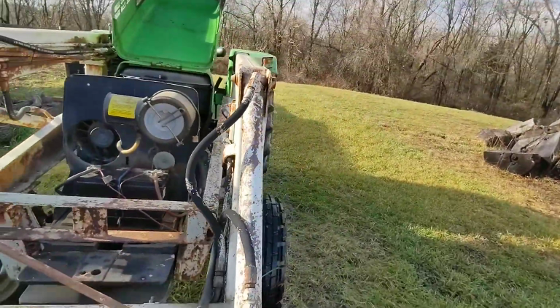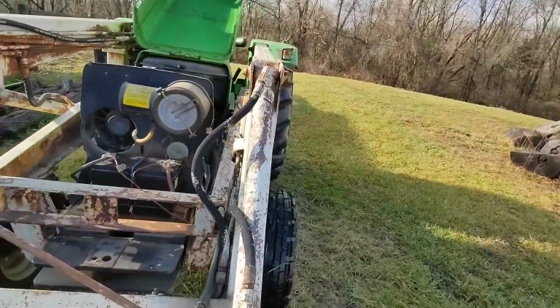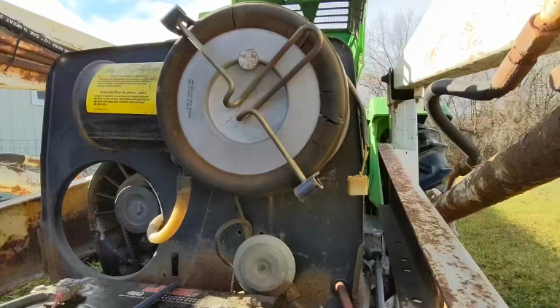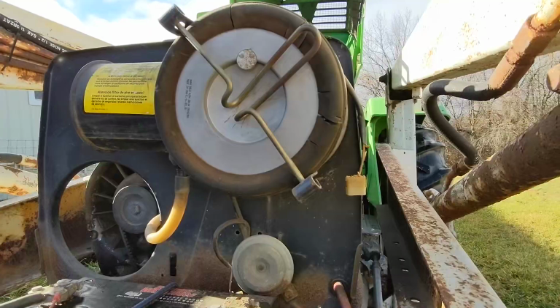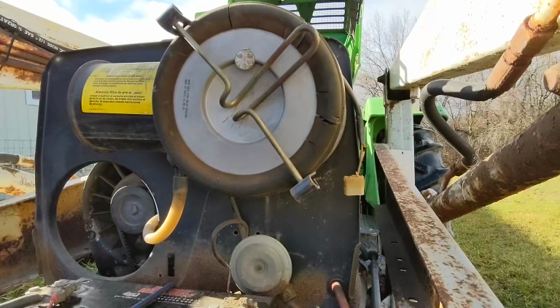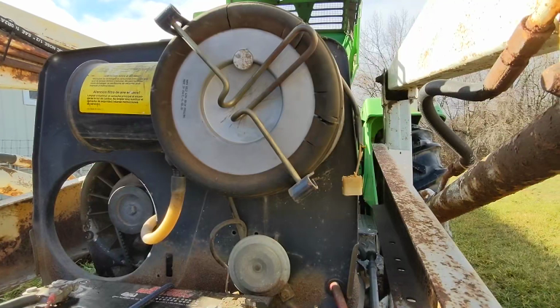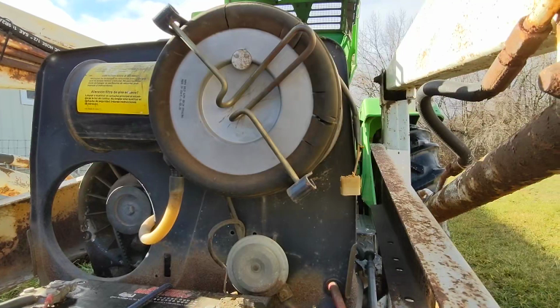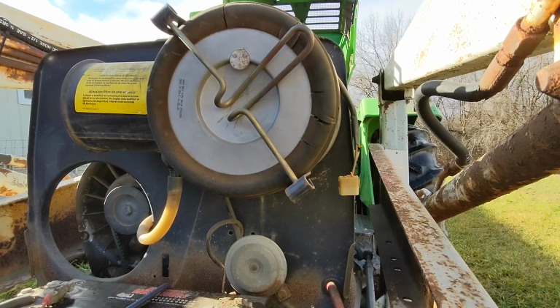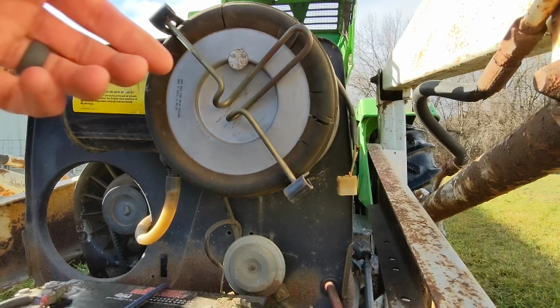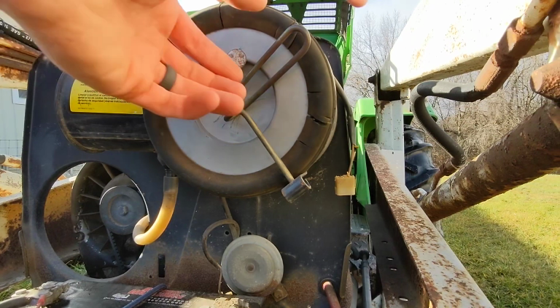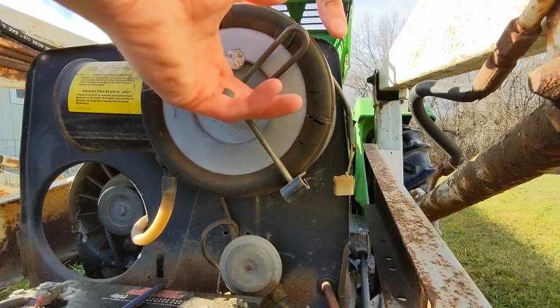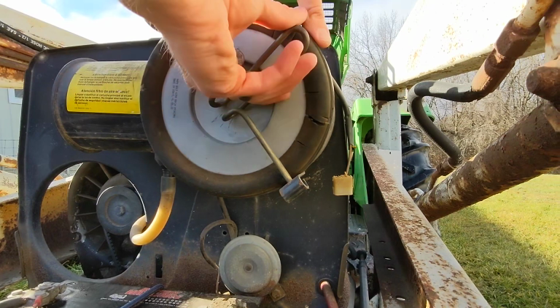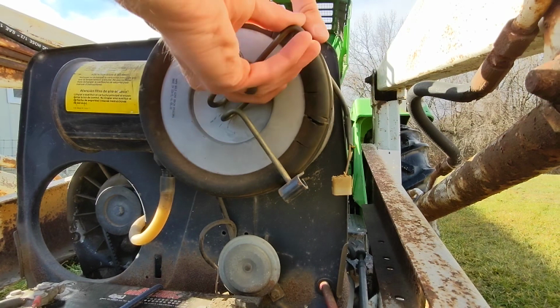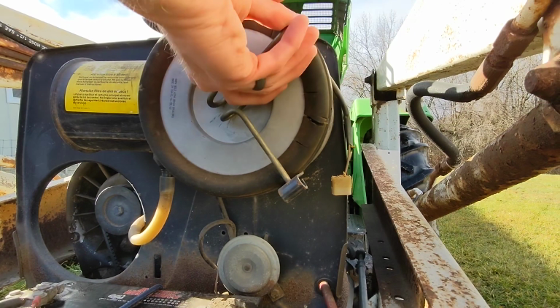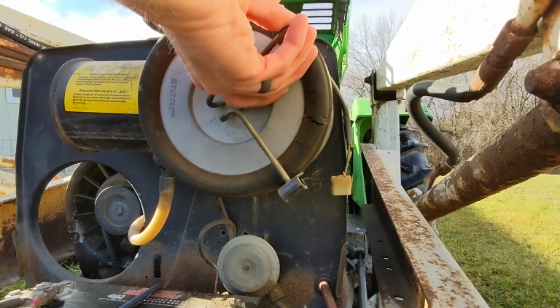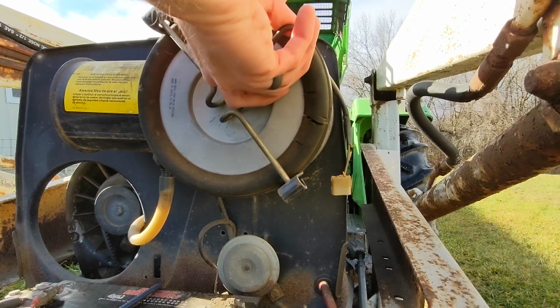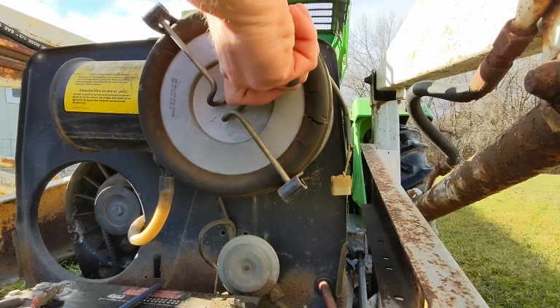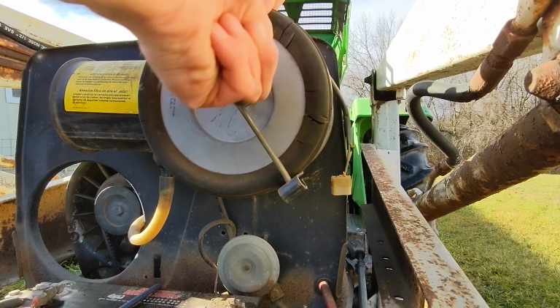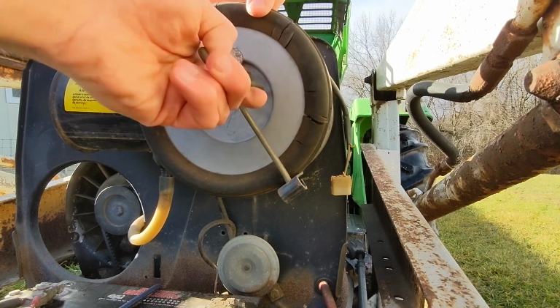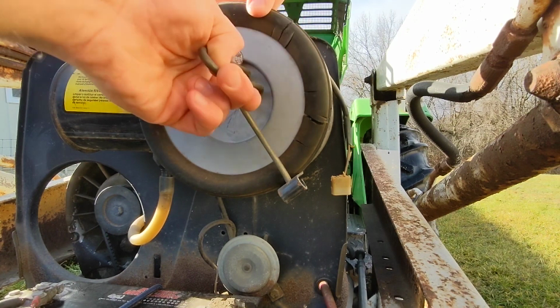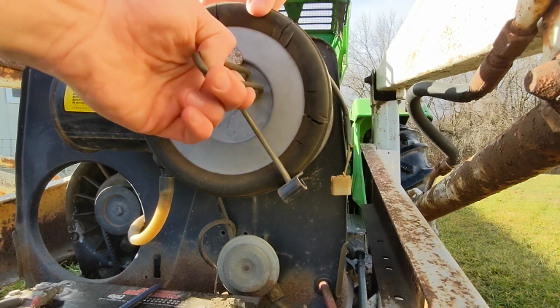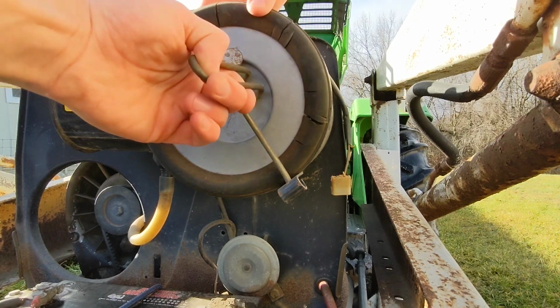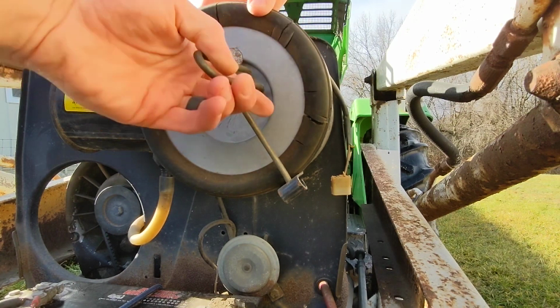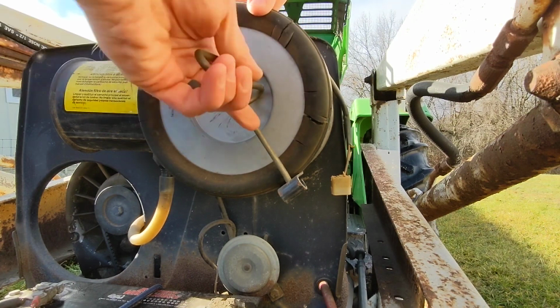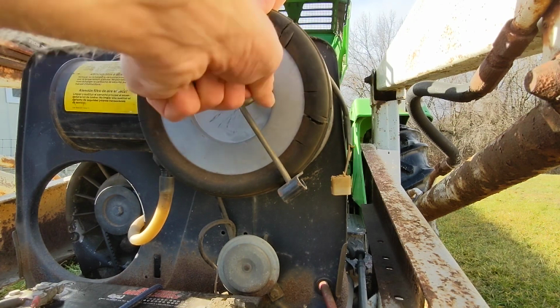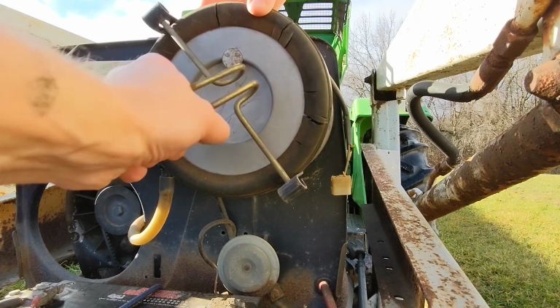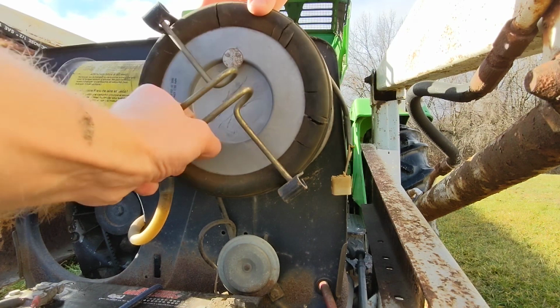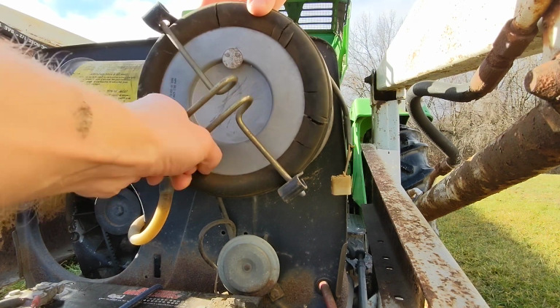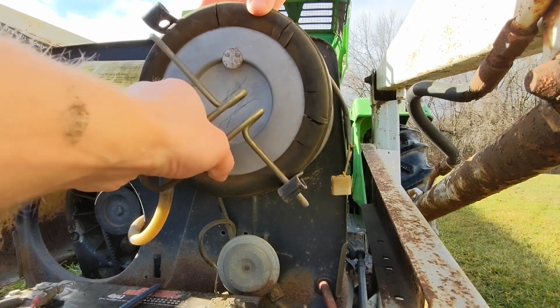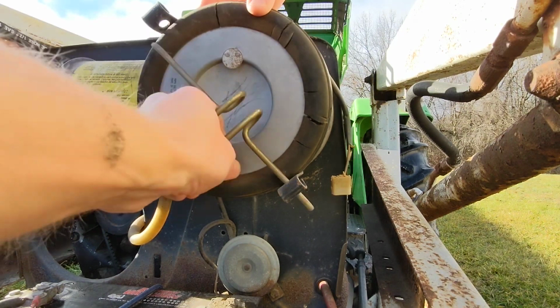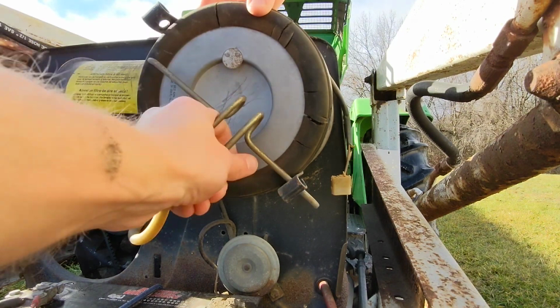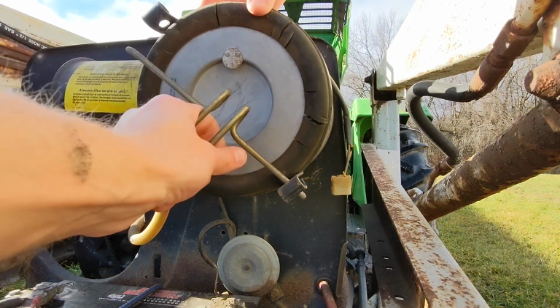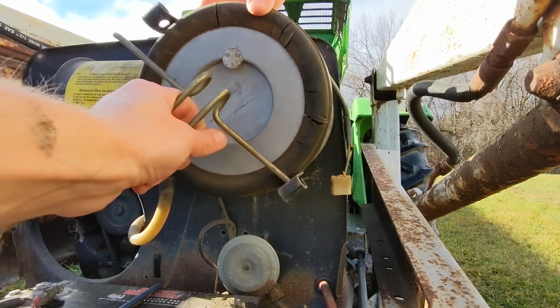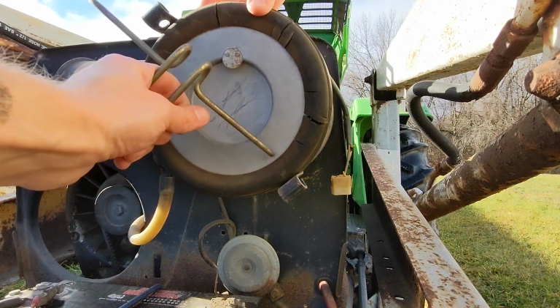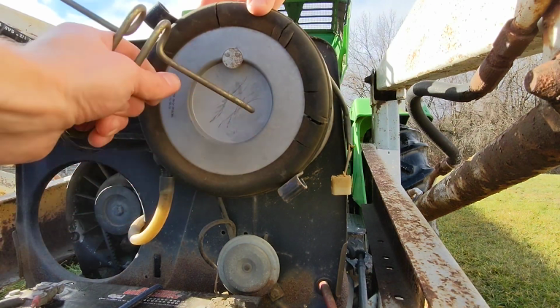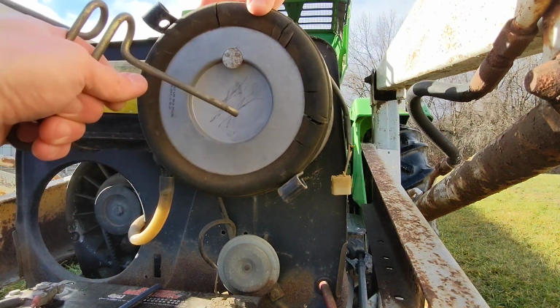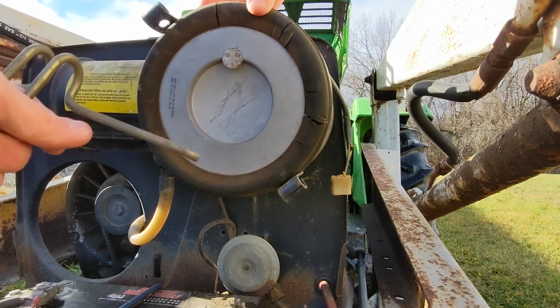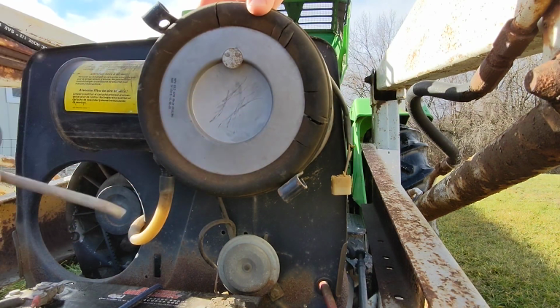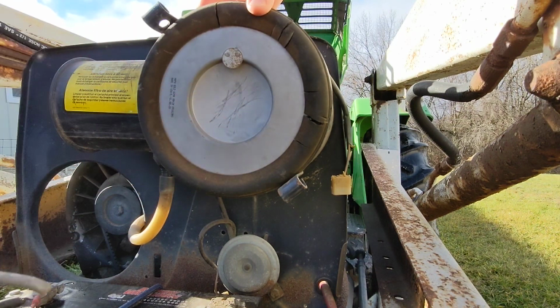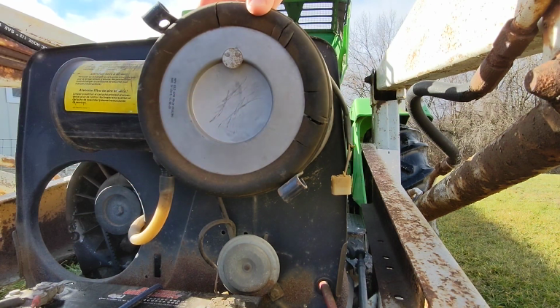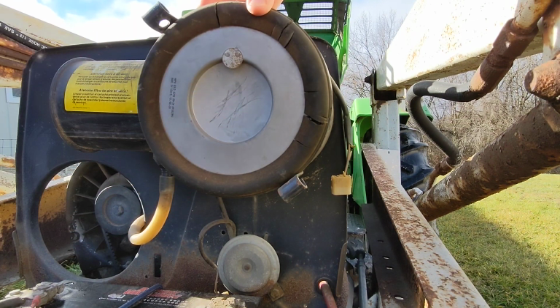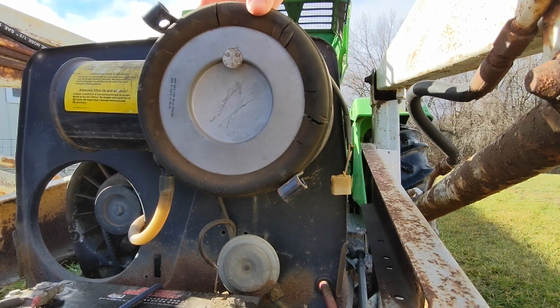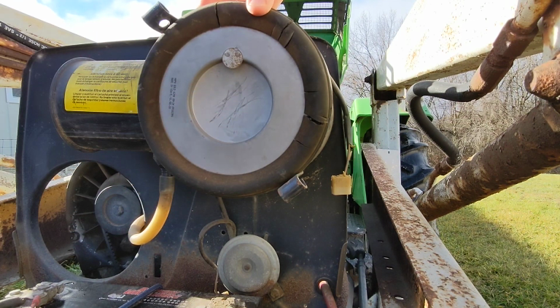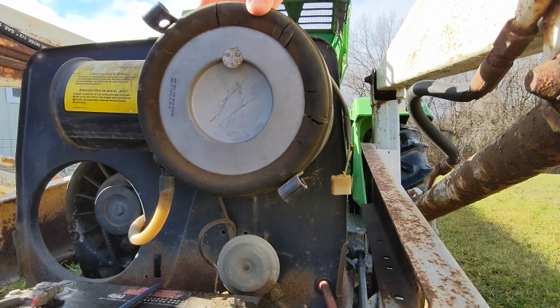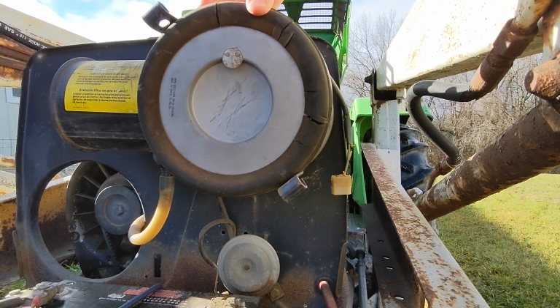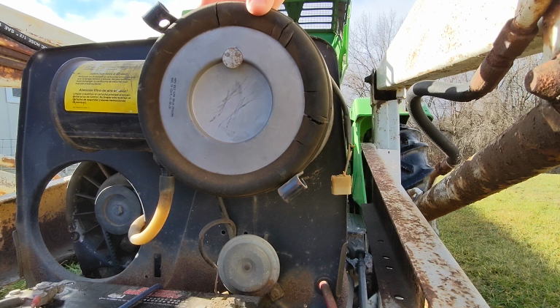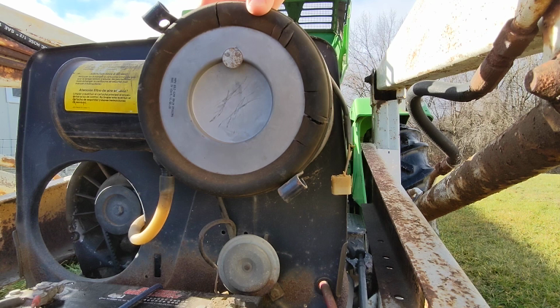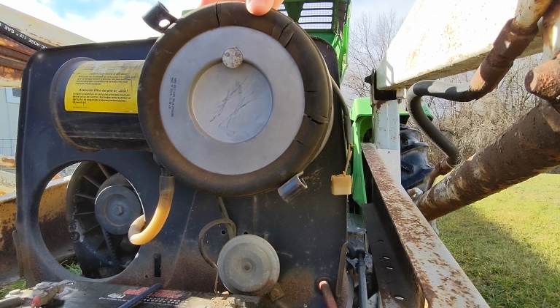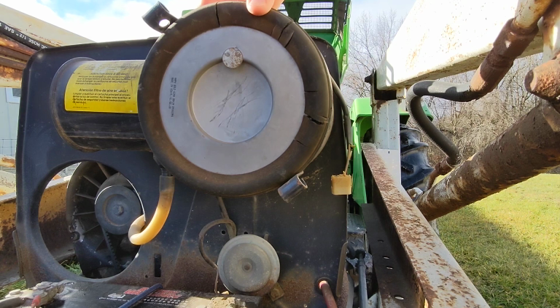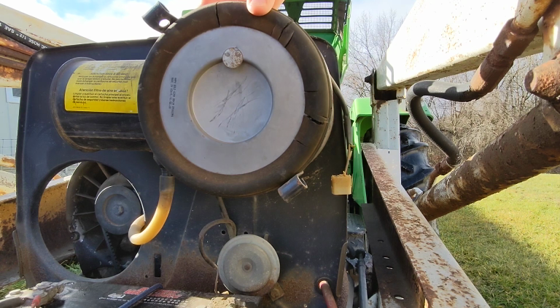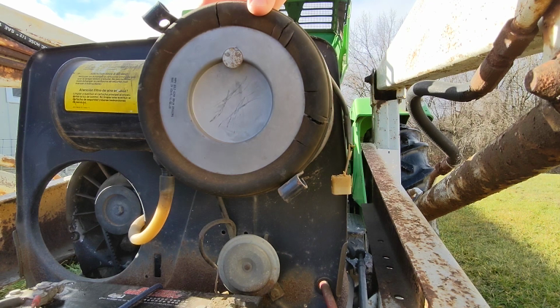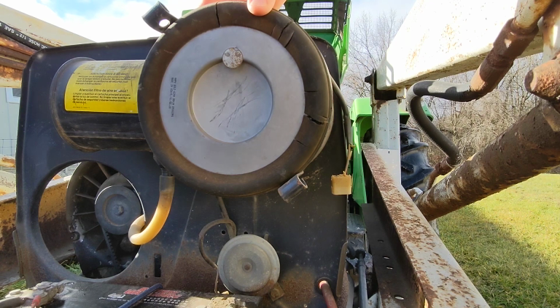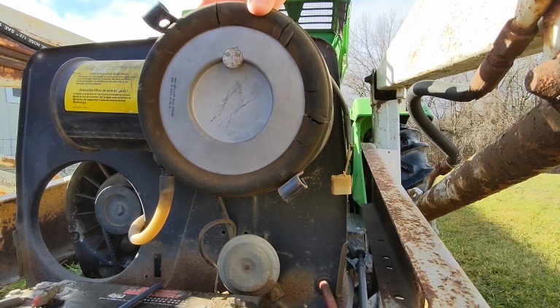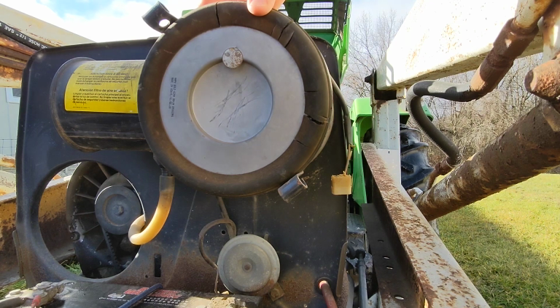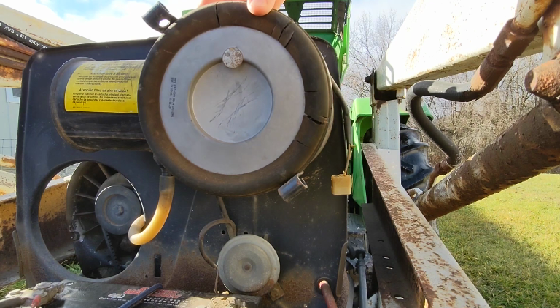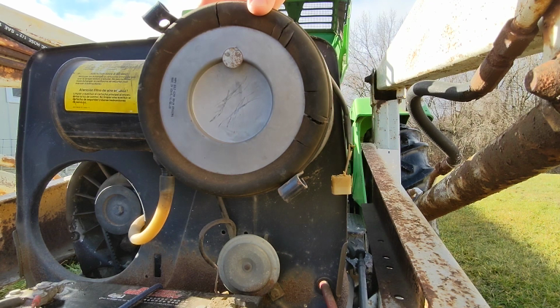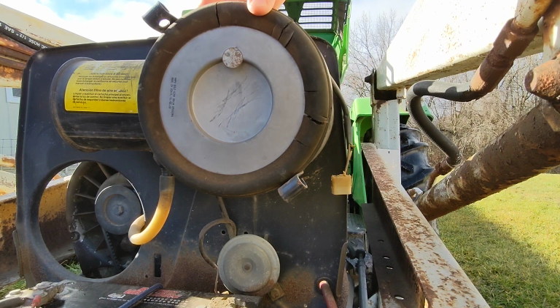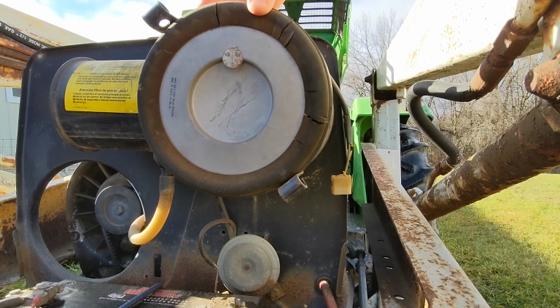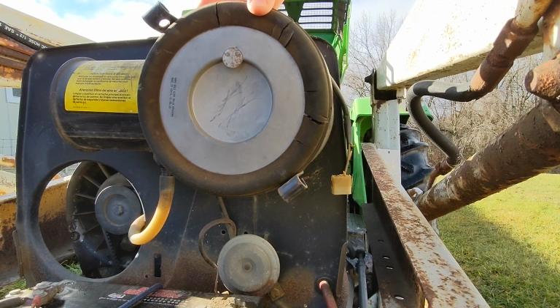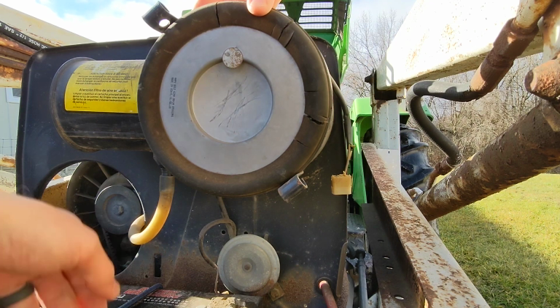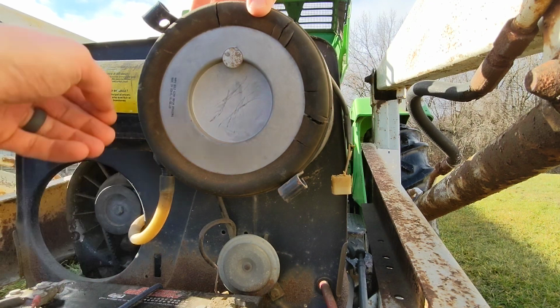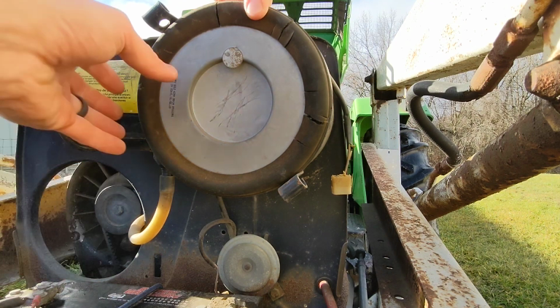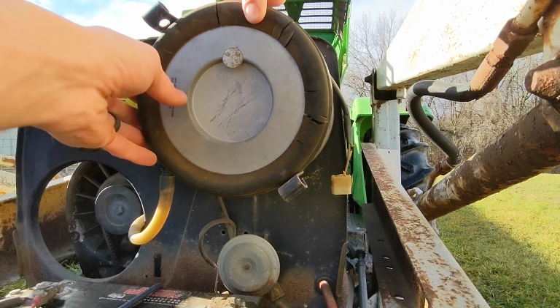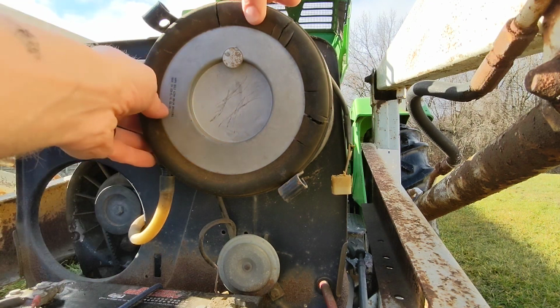Air filters are nice since no tools are needed to get to them. Just take this little quarter-turn lever here and pull that out.